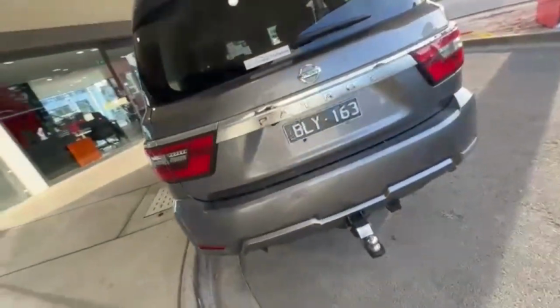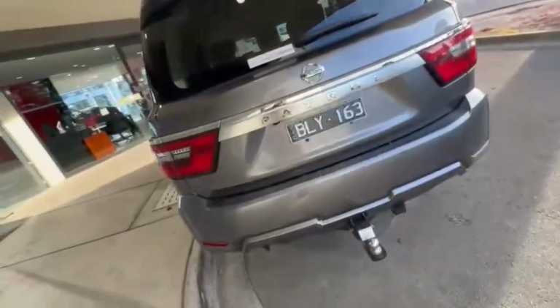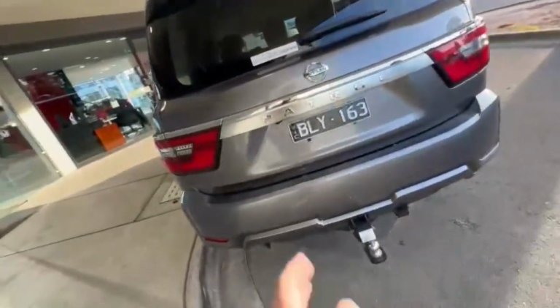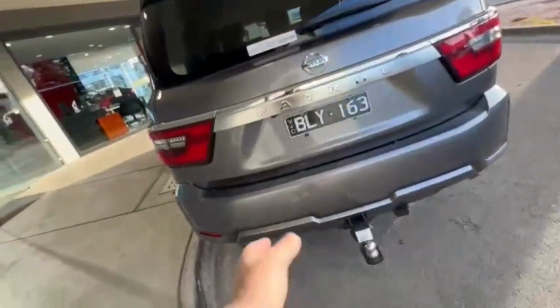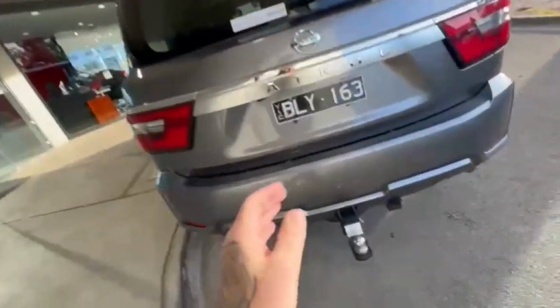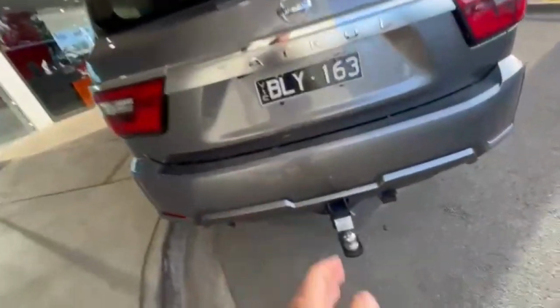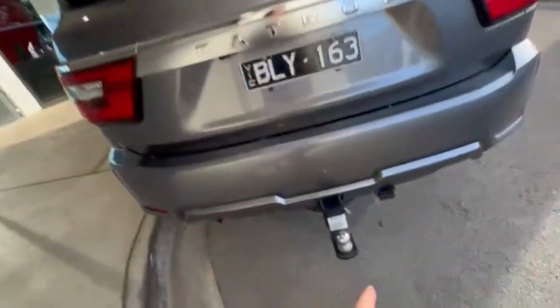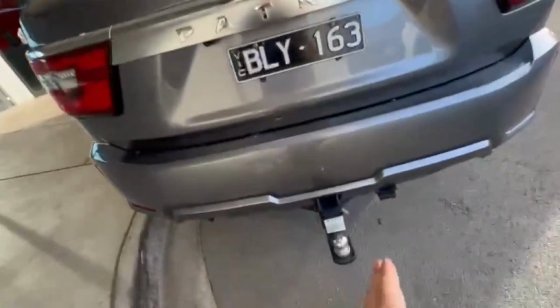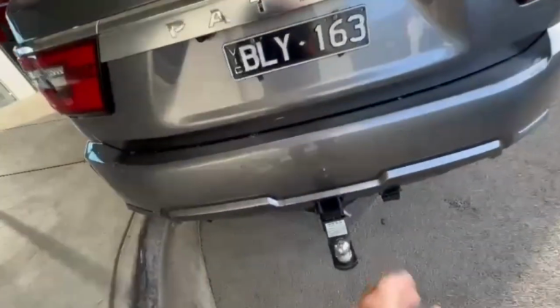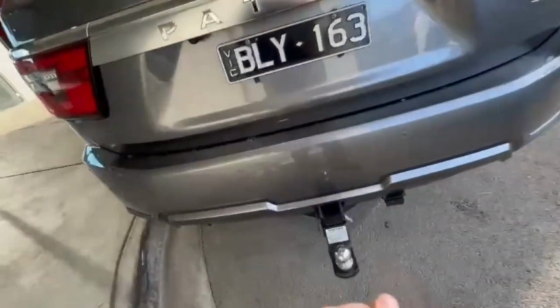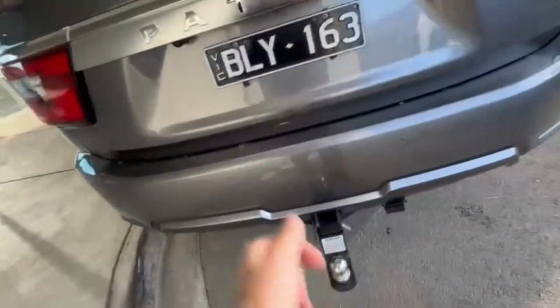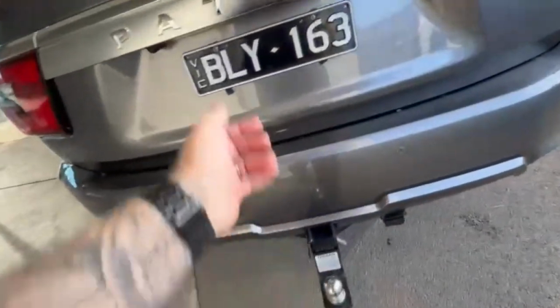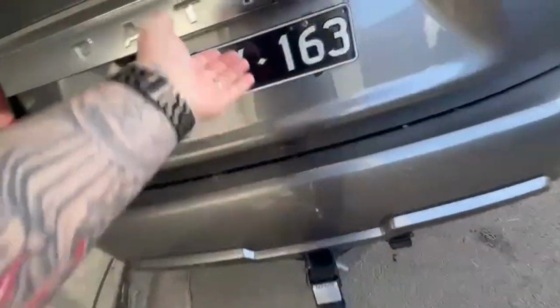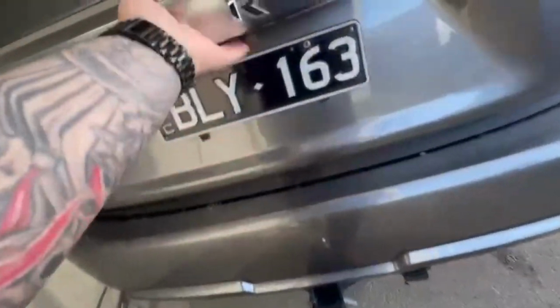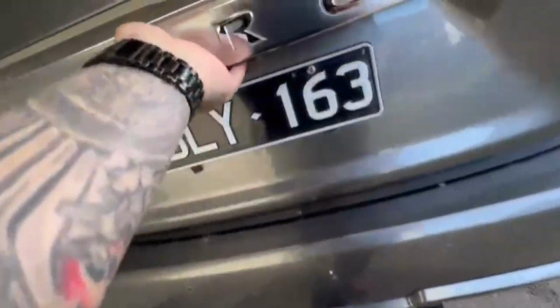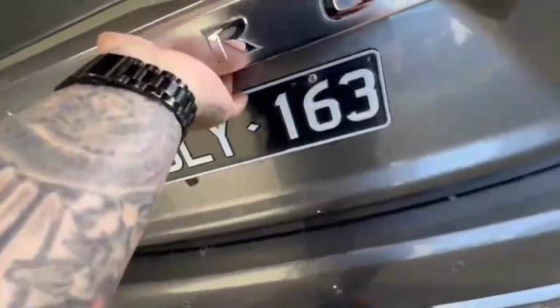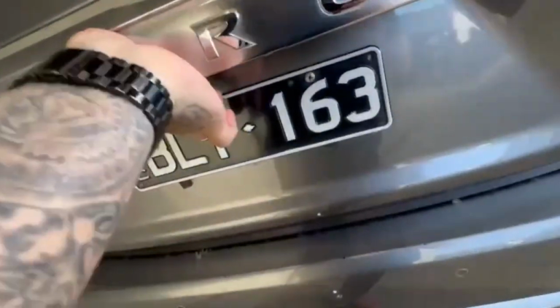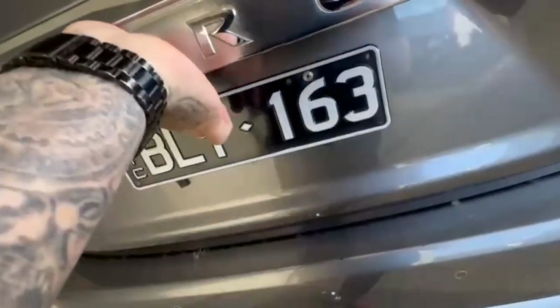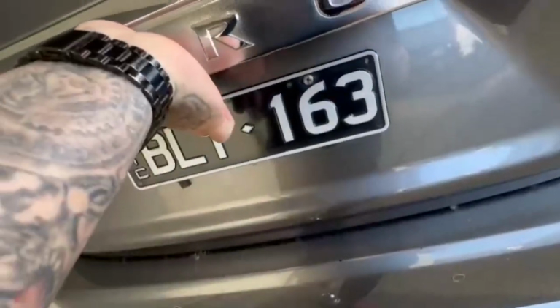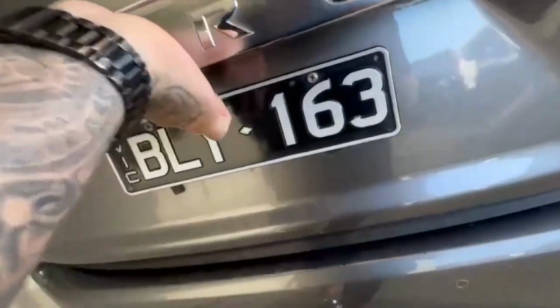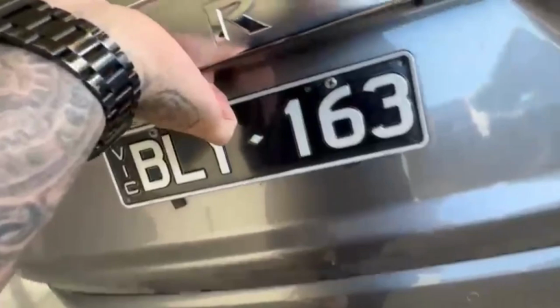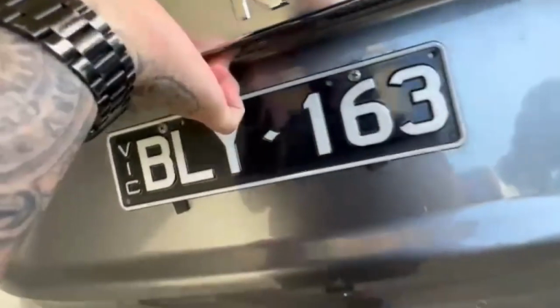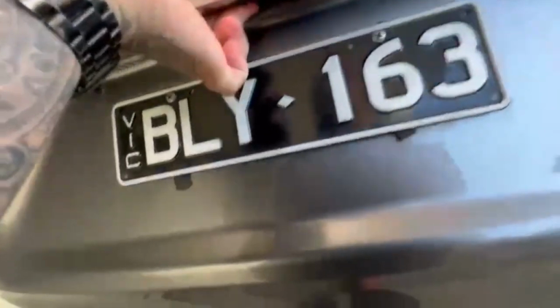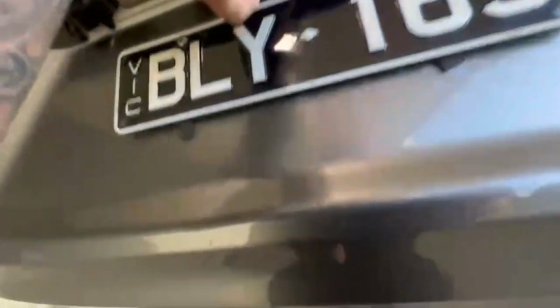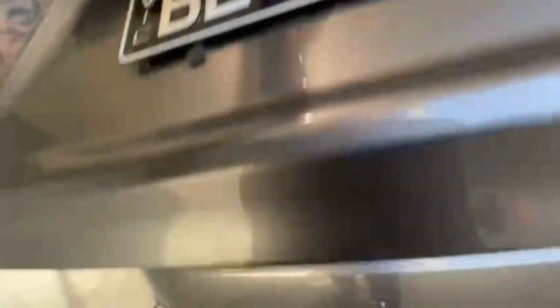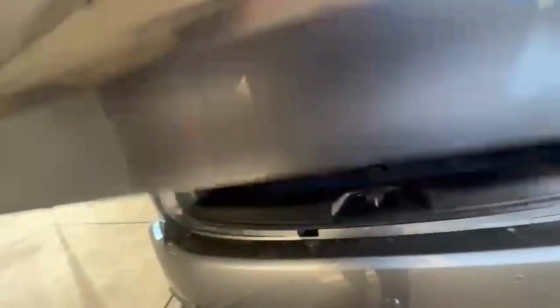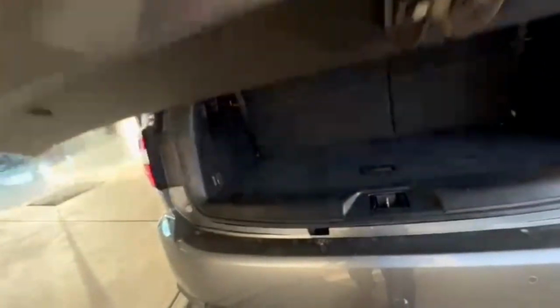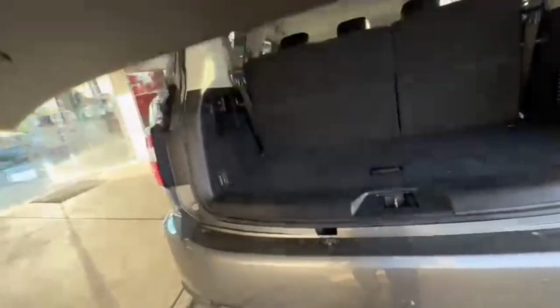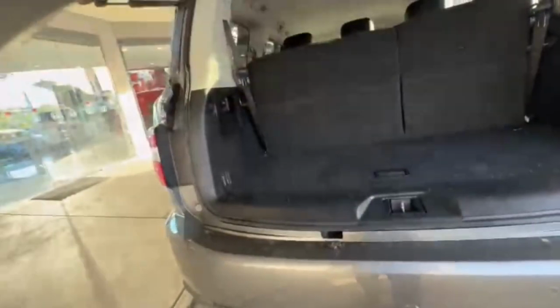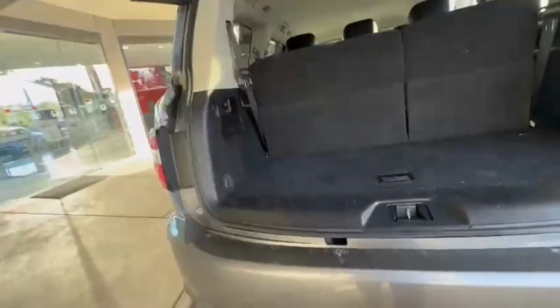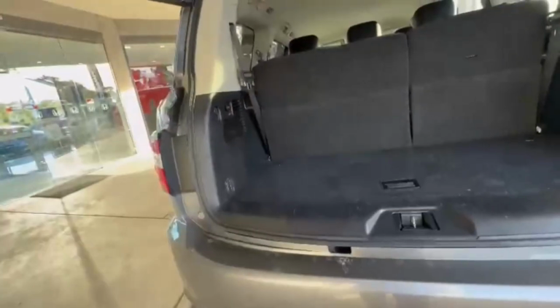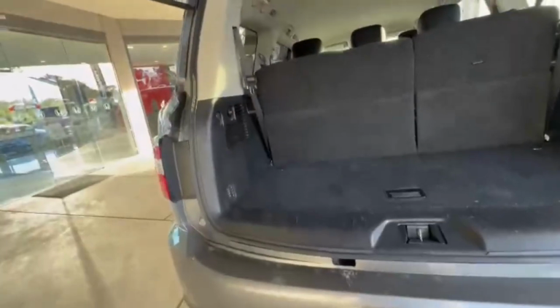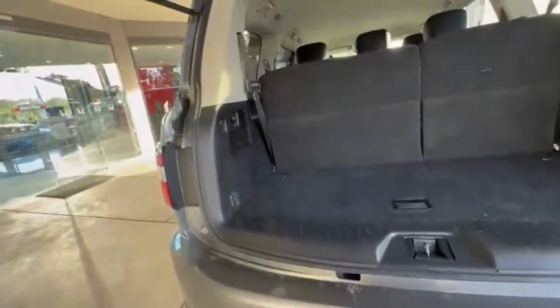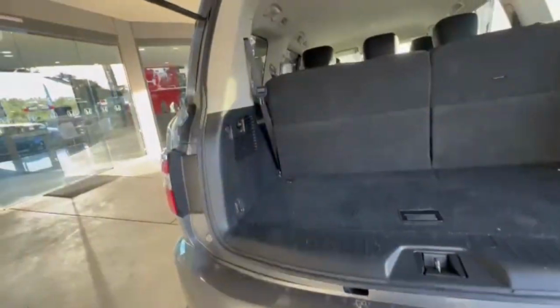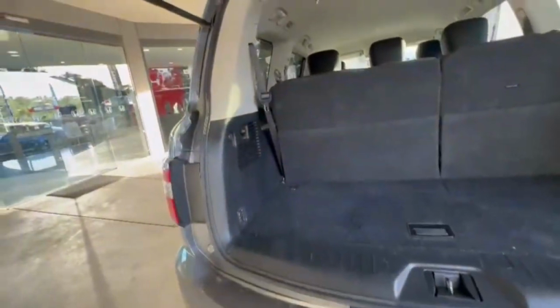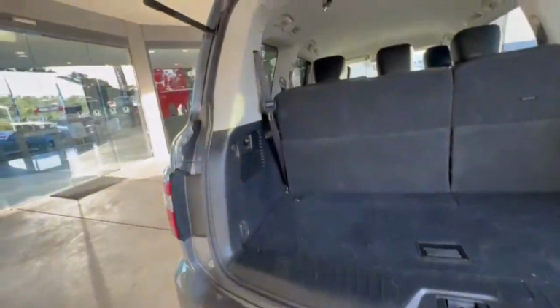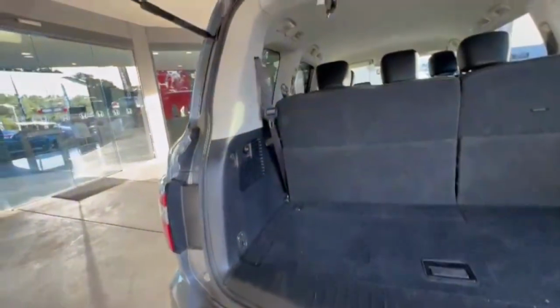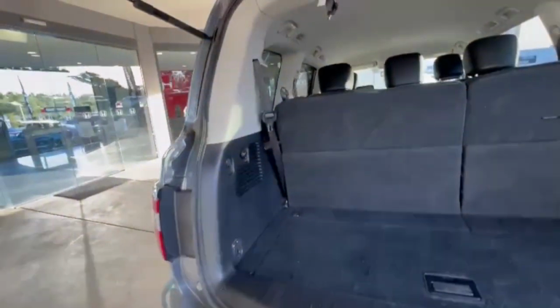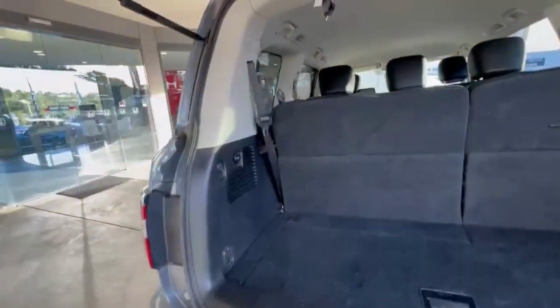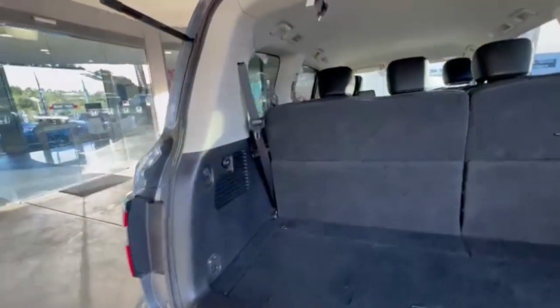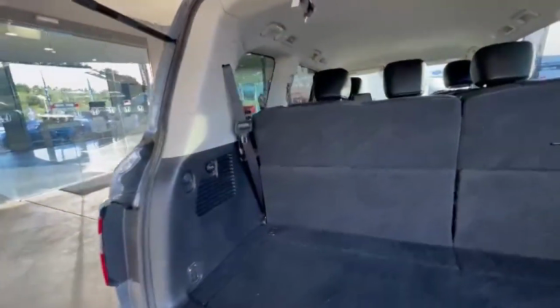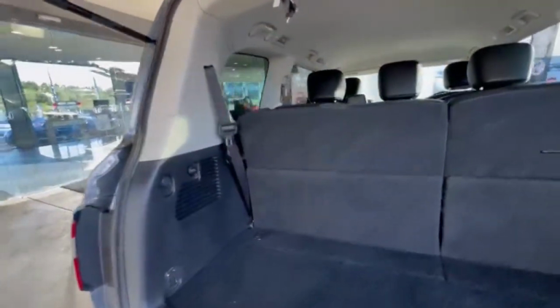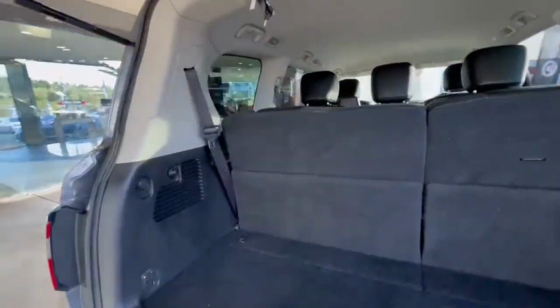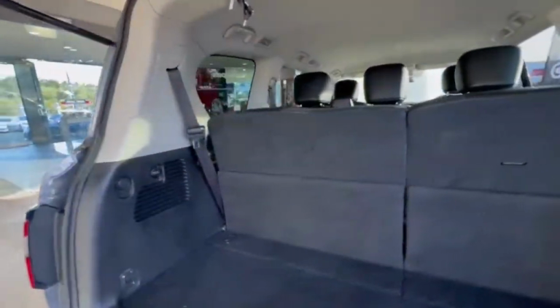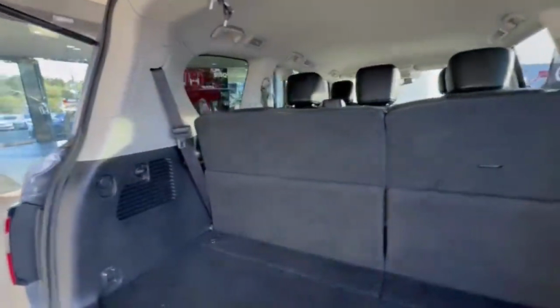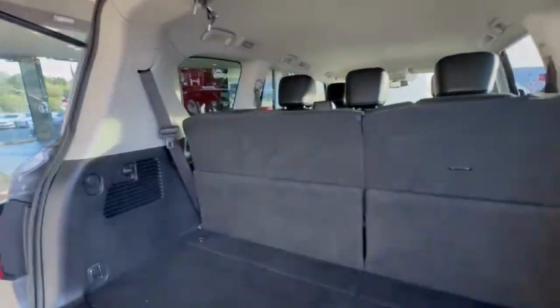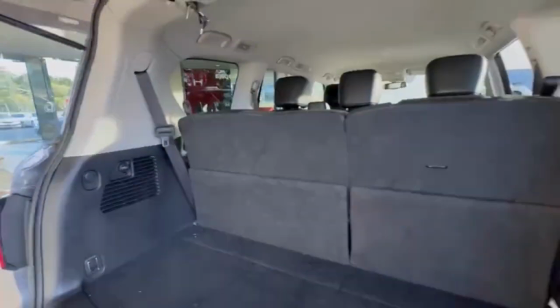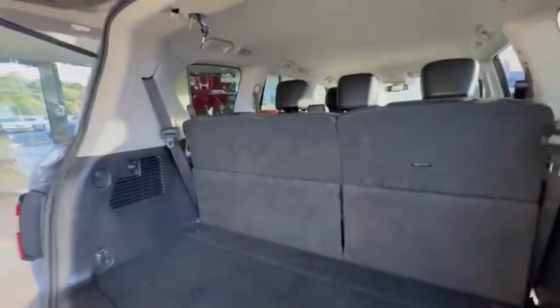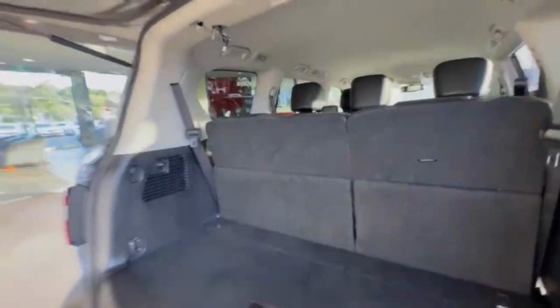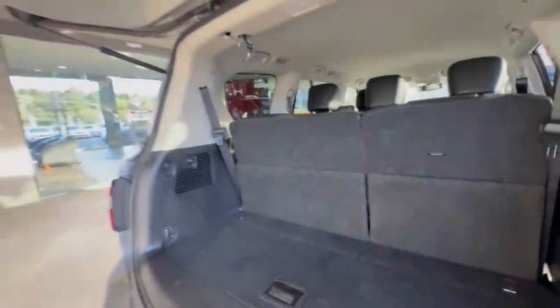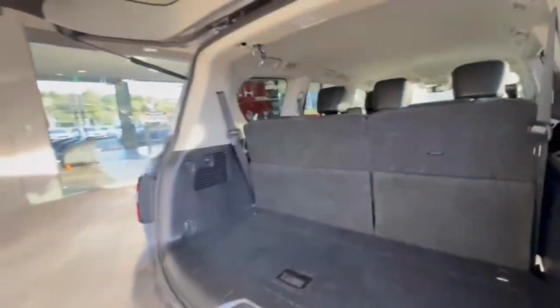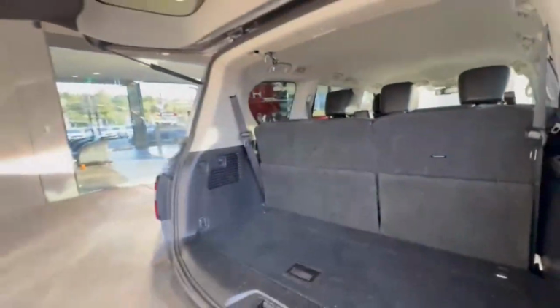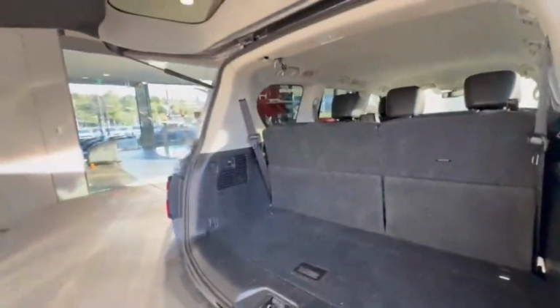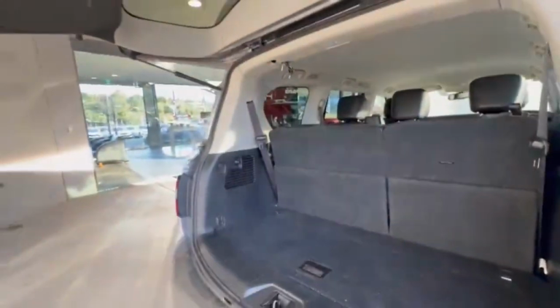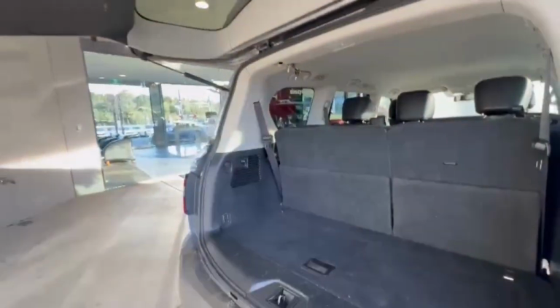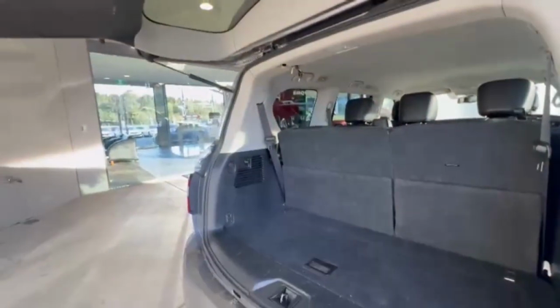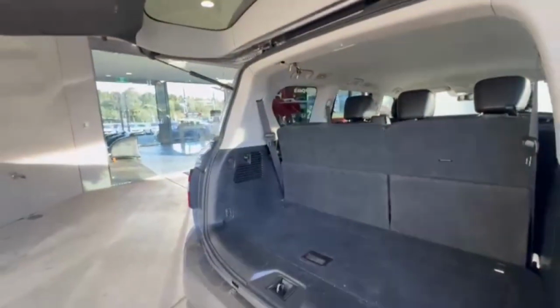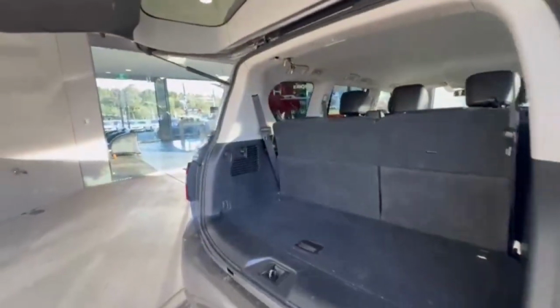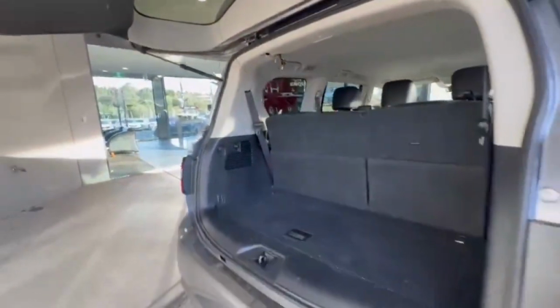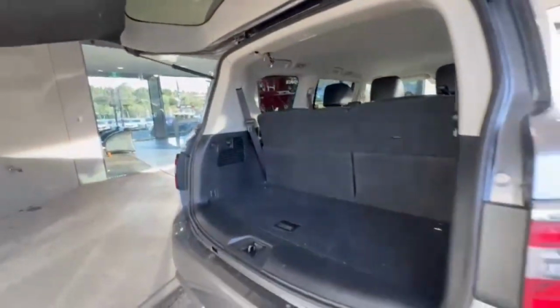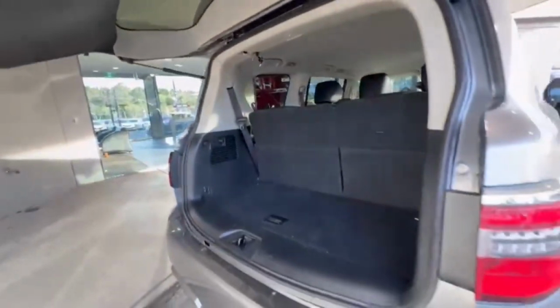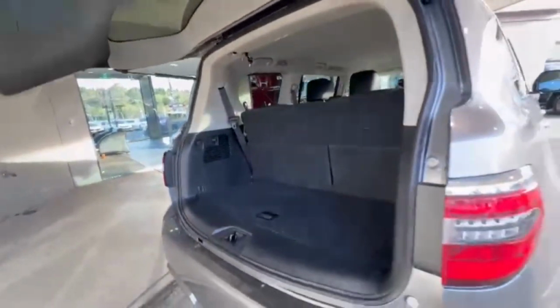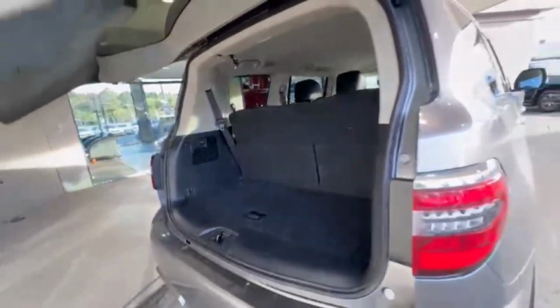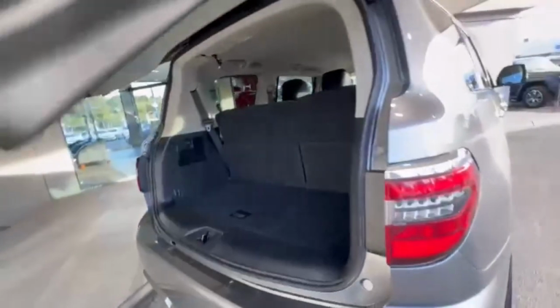Coming around to the rear, you have a full 360 degree camera, rear sensors and tow bar. Opening up the boot, it's really nice and spacious back here with a 12 volt socket in the rear.